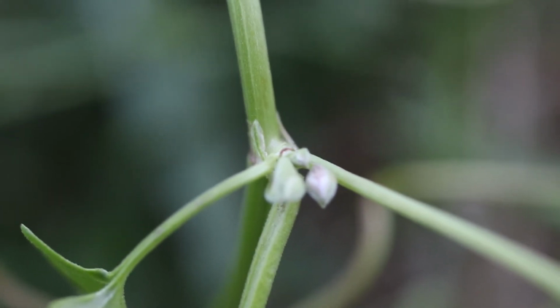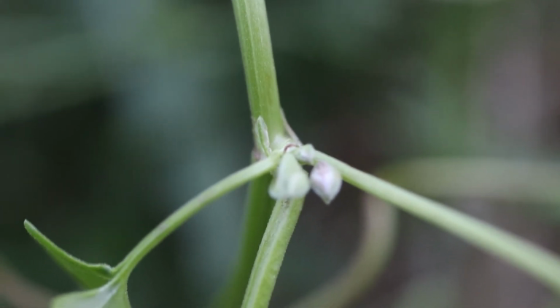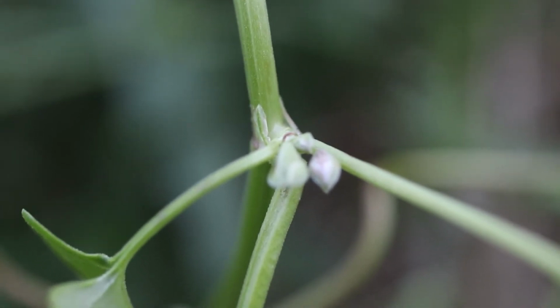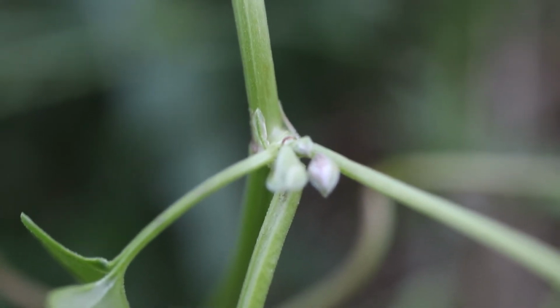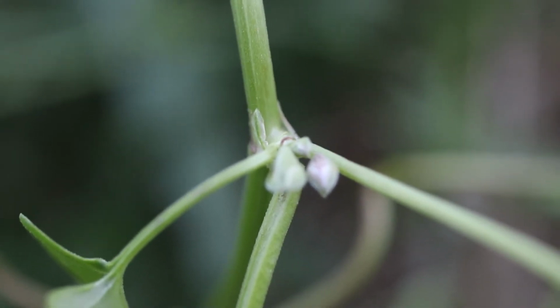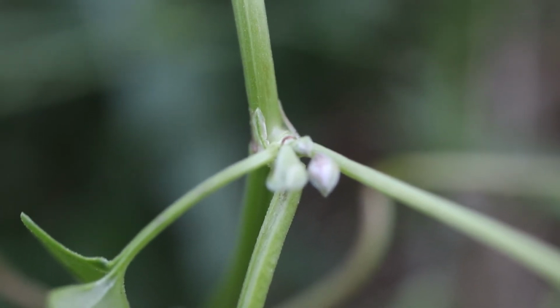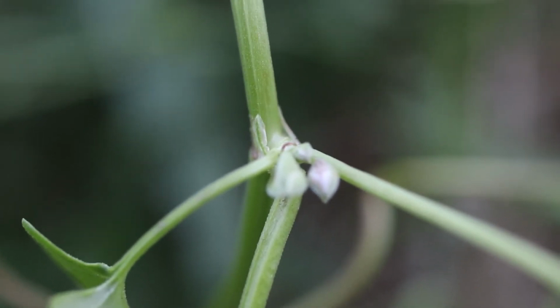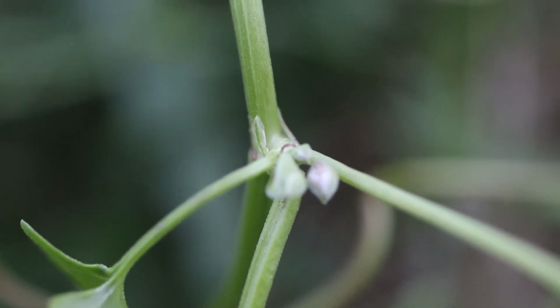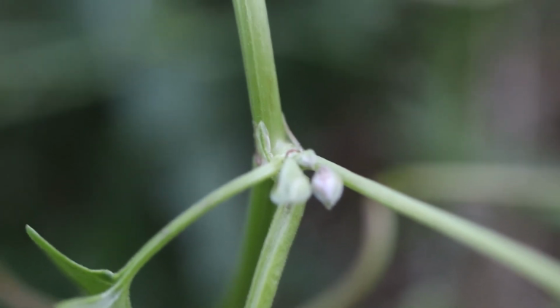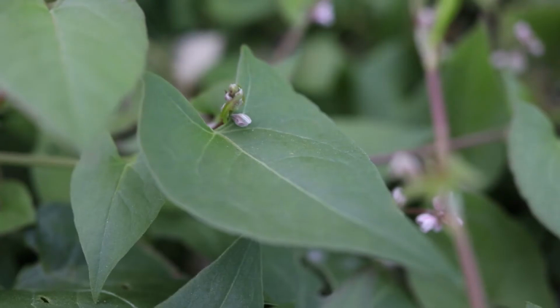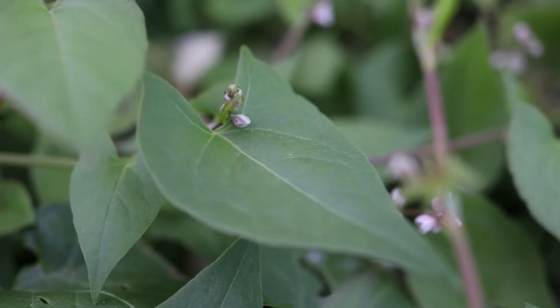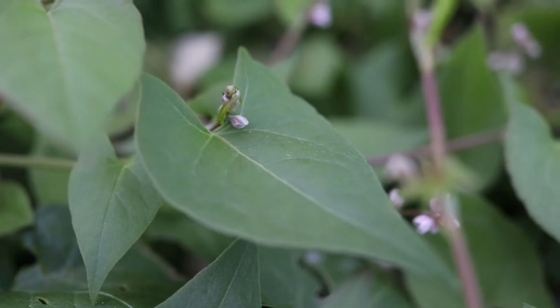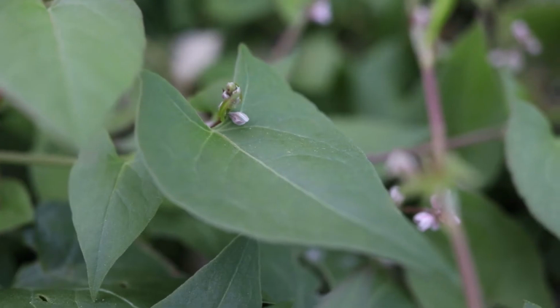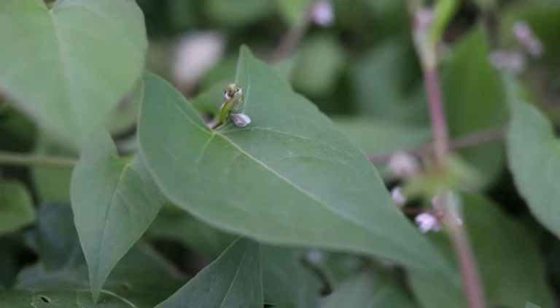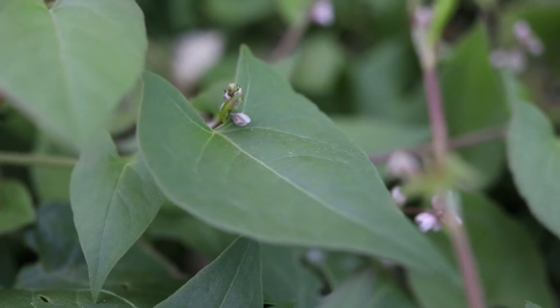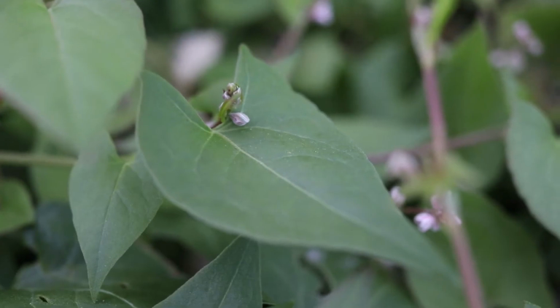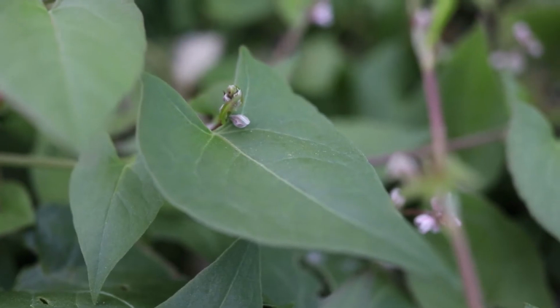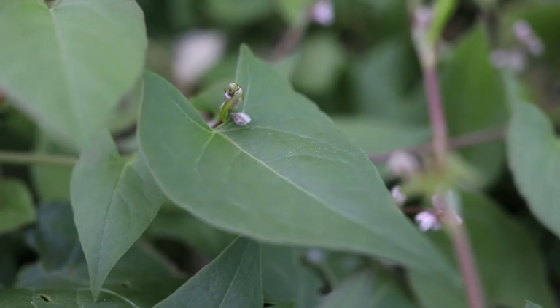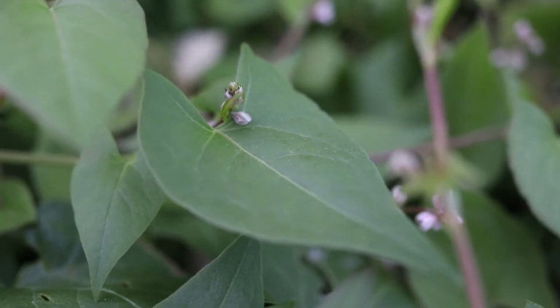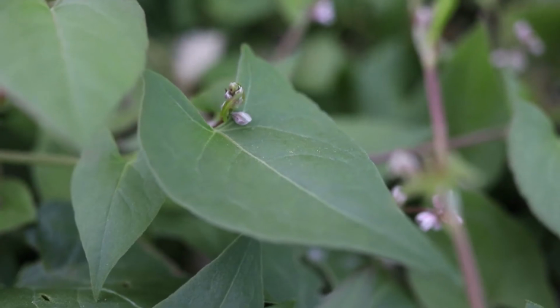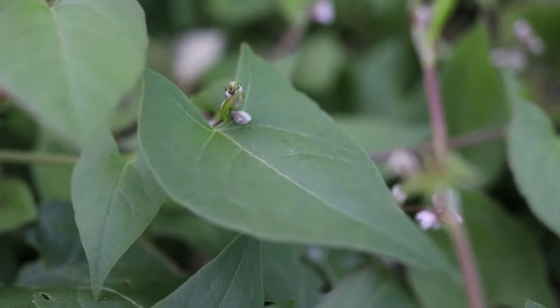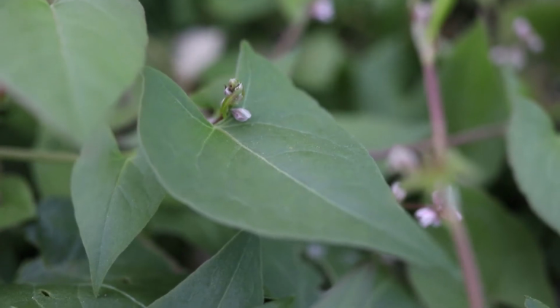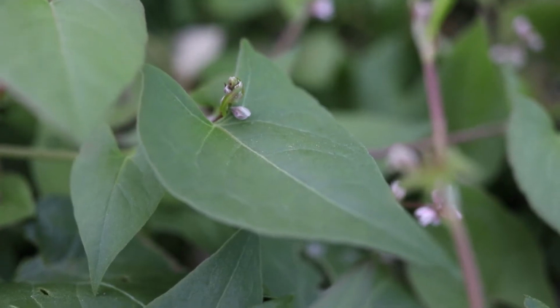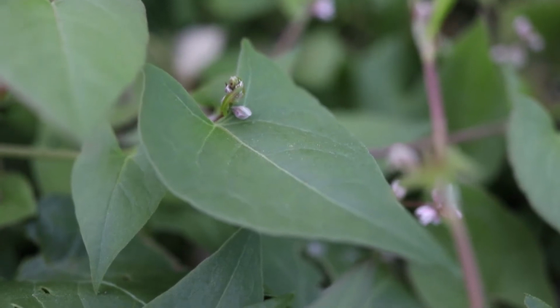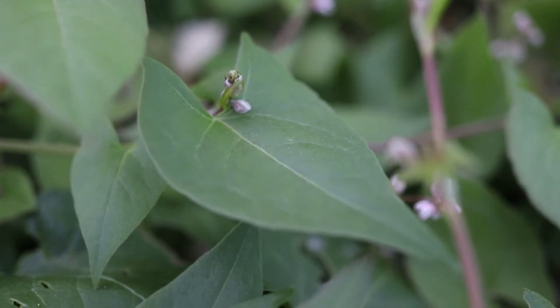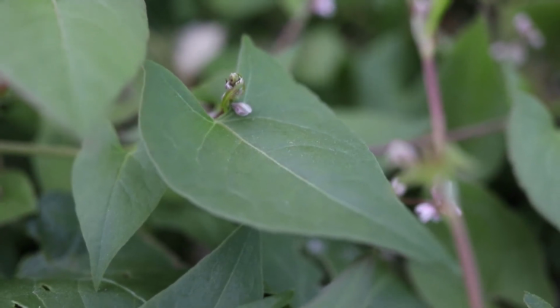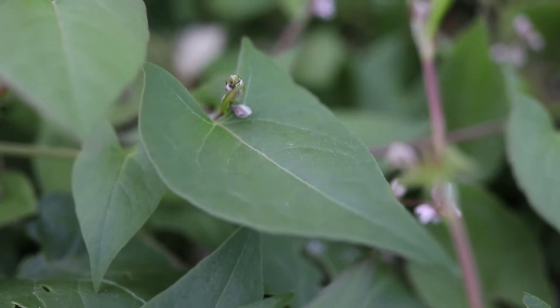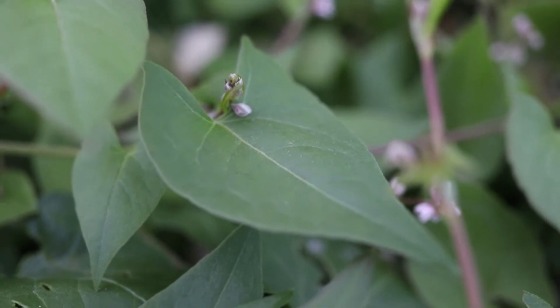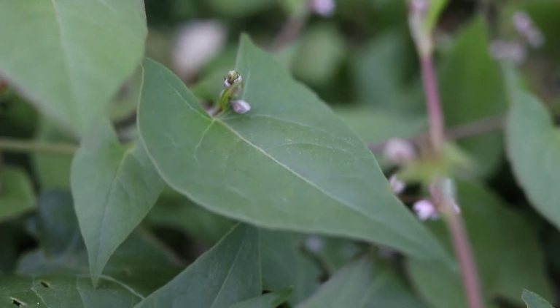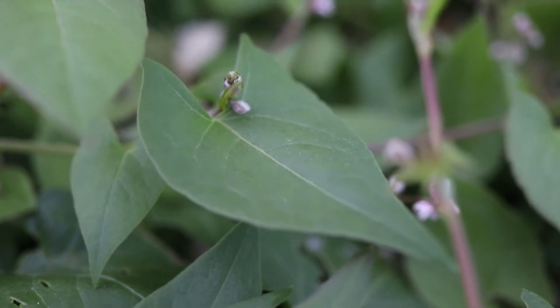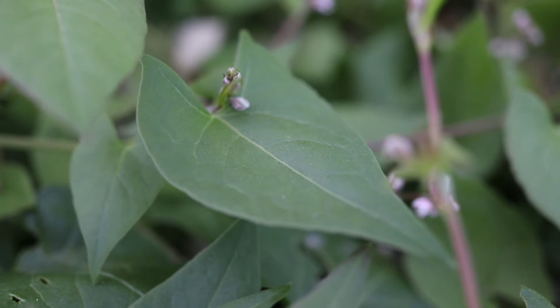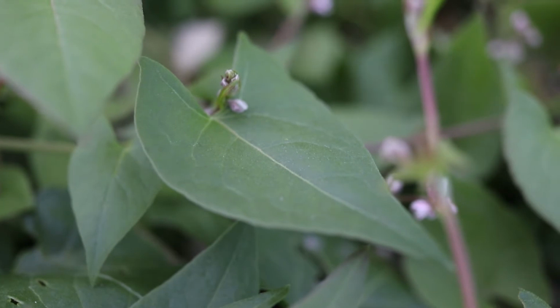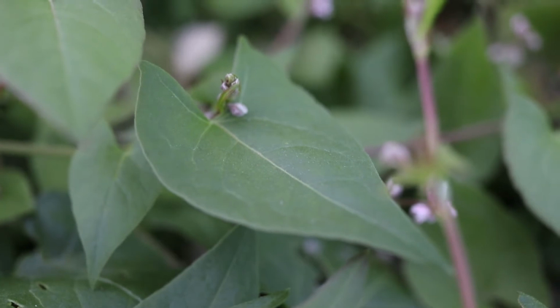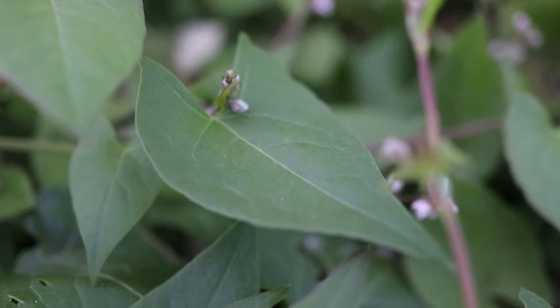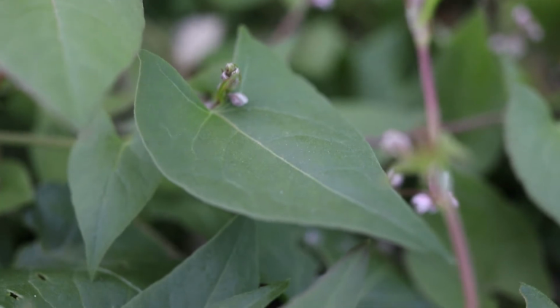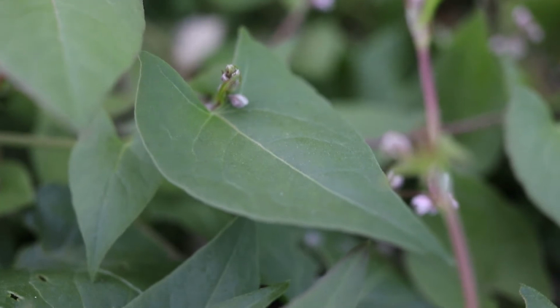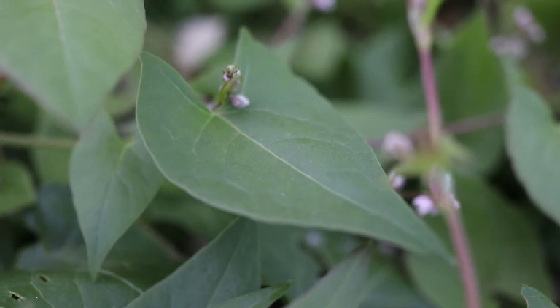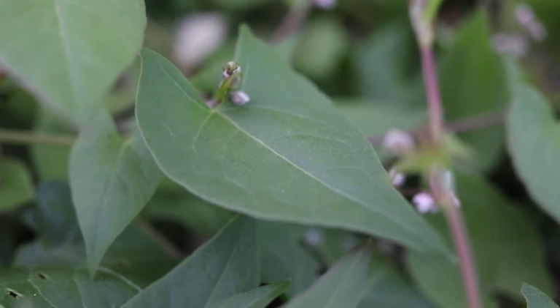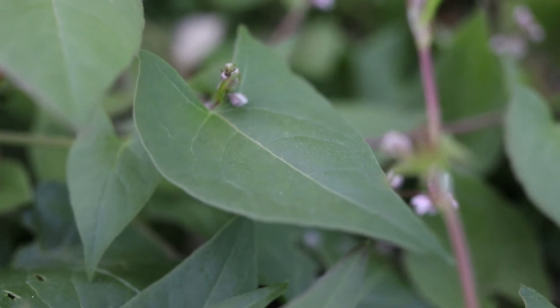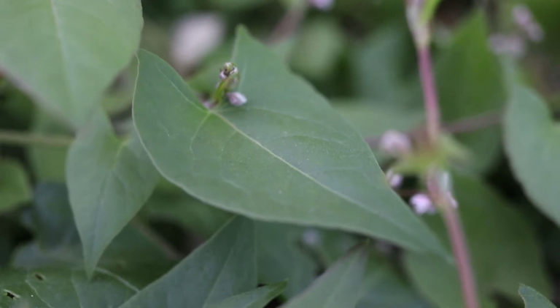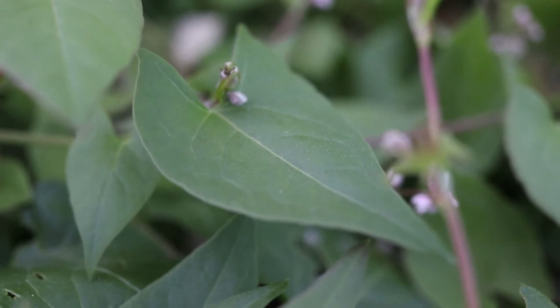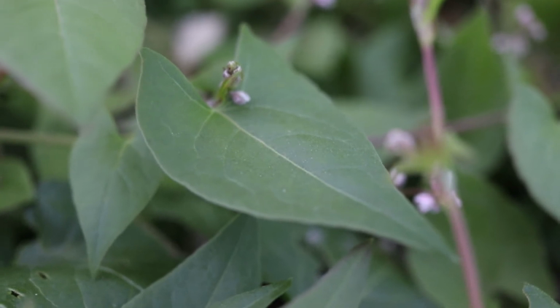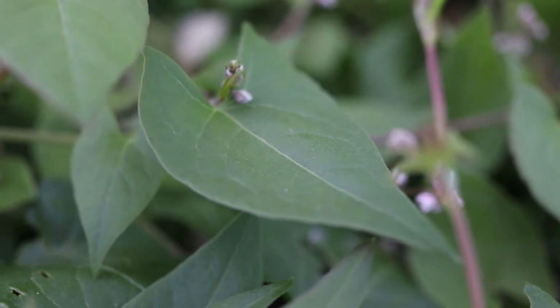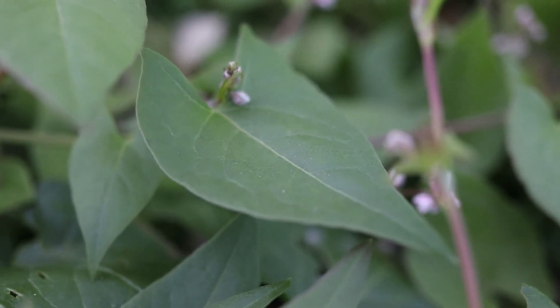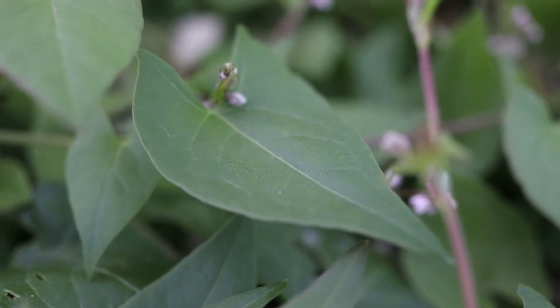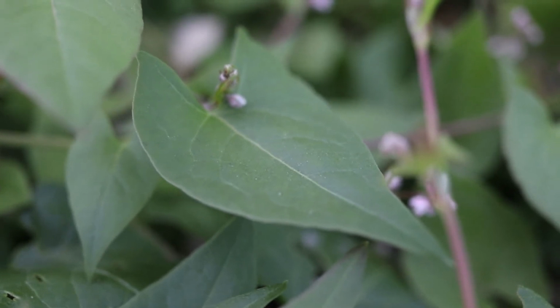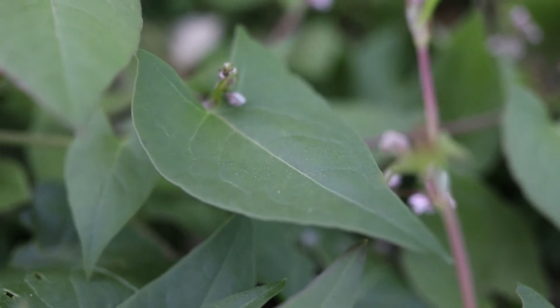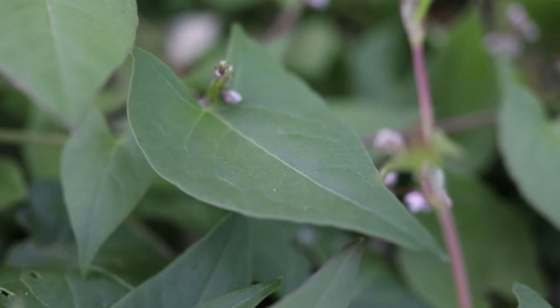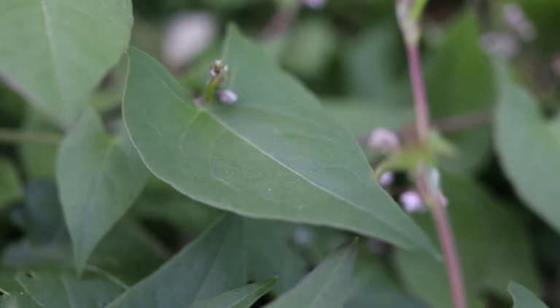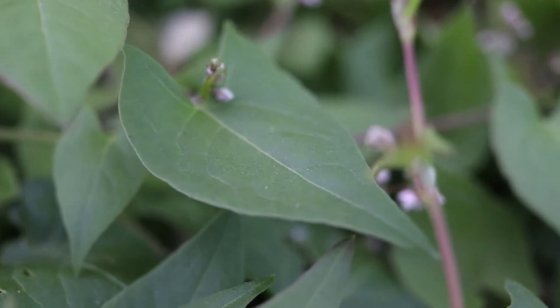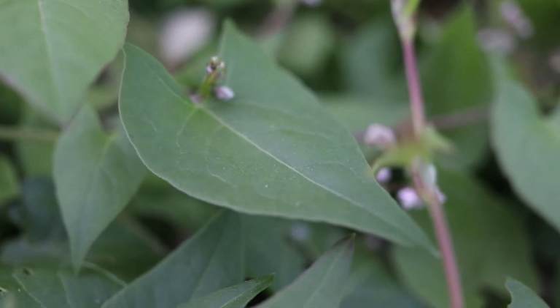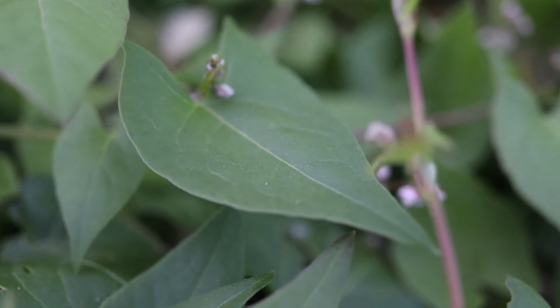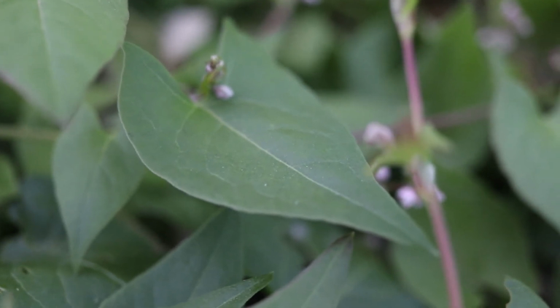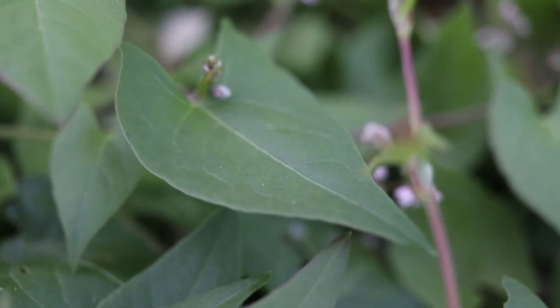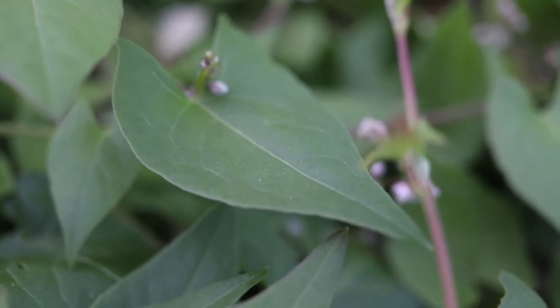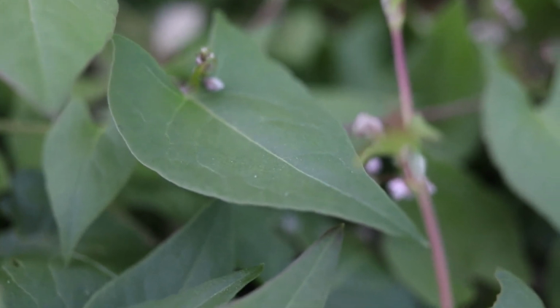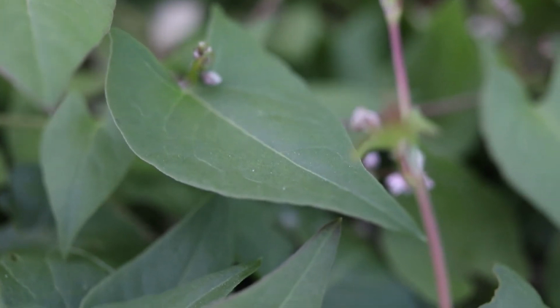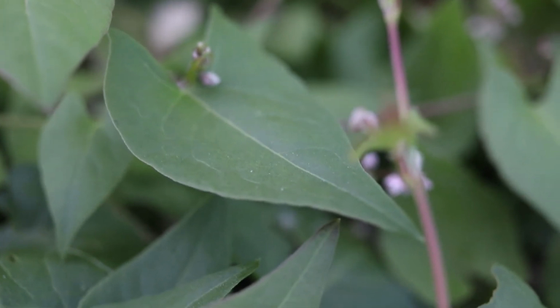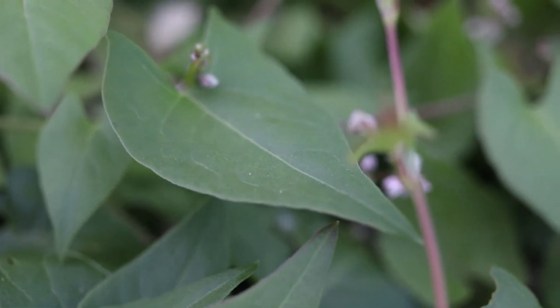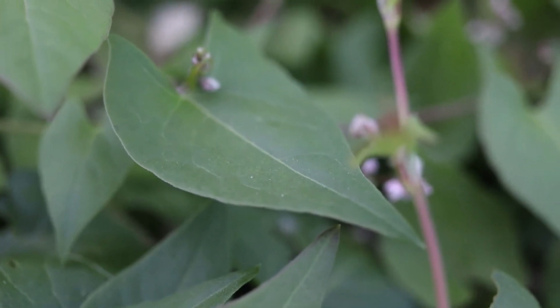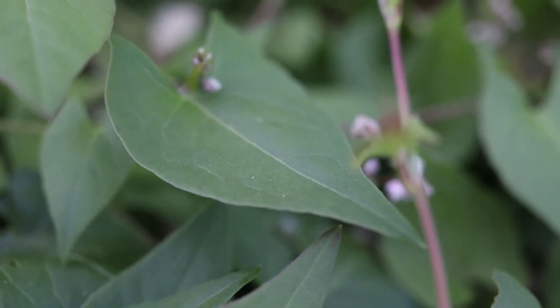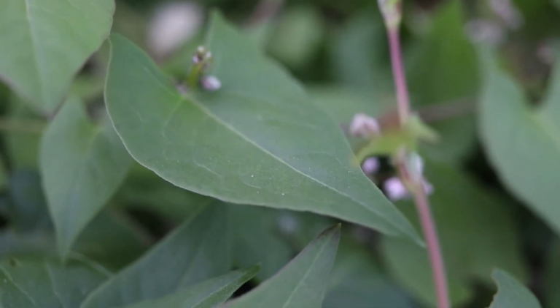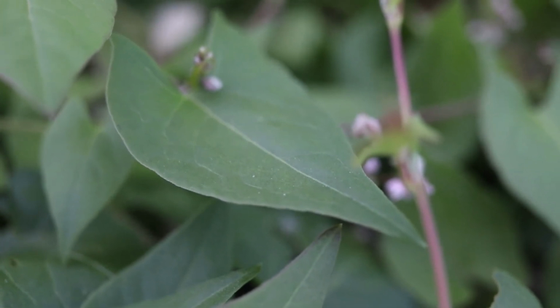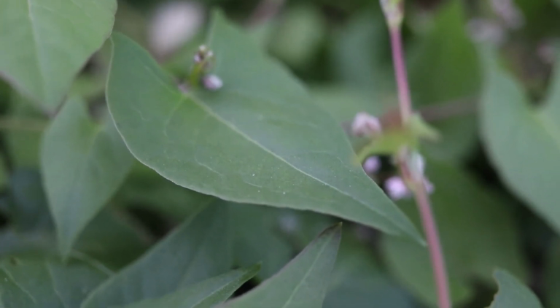The leaves are arranged alternately along the stem, and are heart-shaped with a fine tapered point. They are dark green in color.